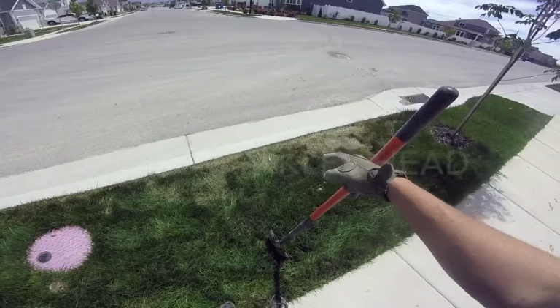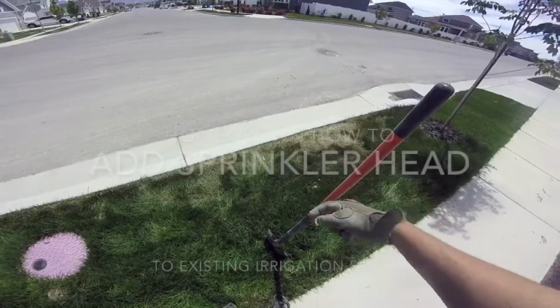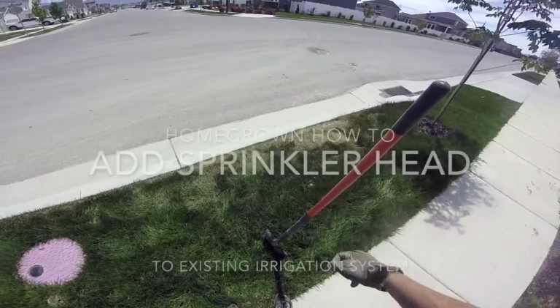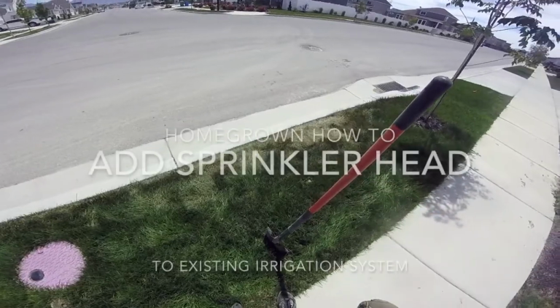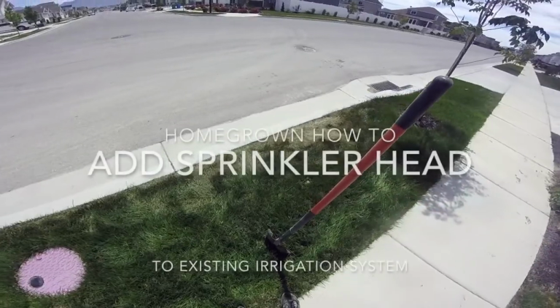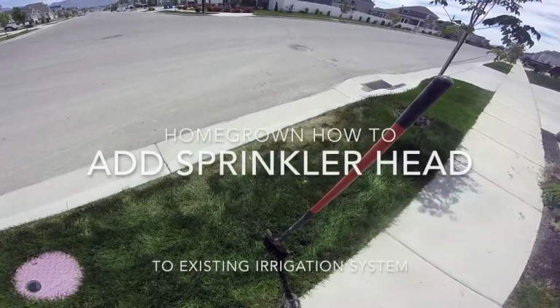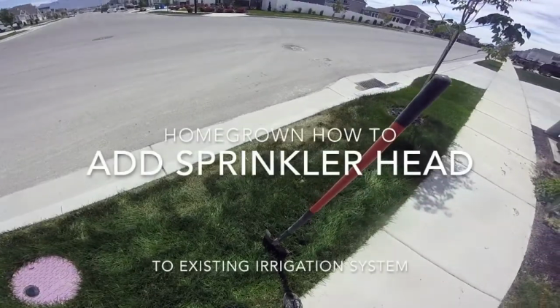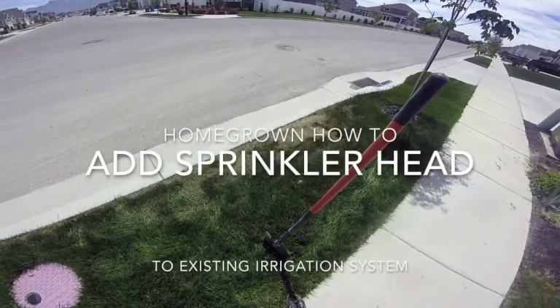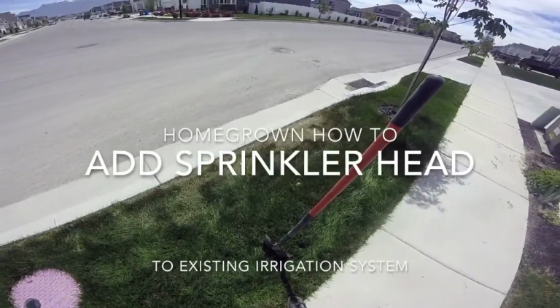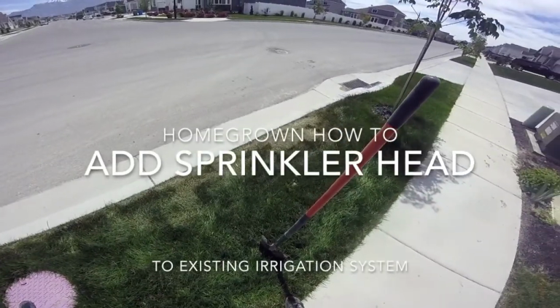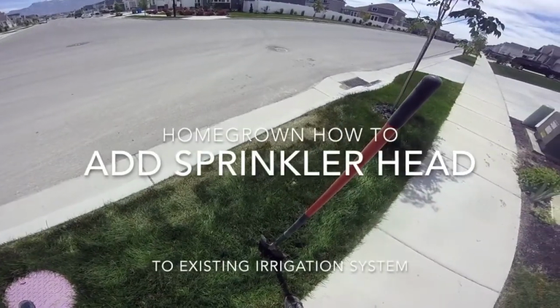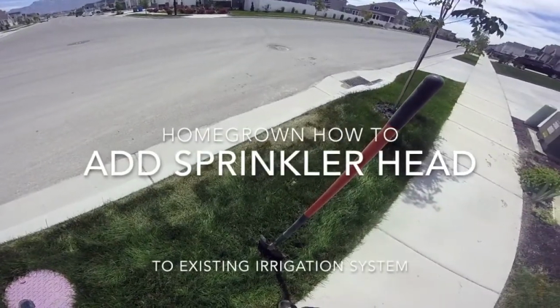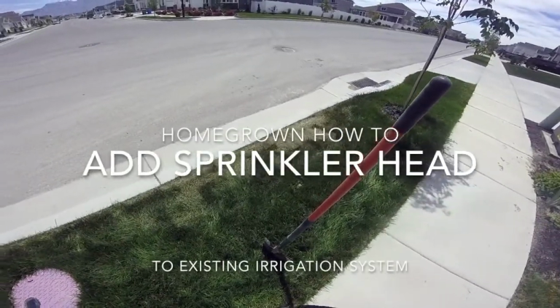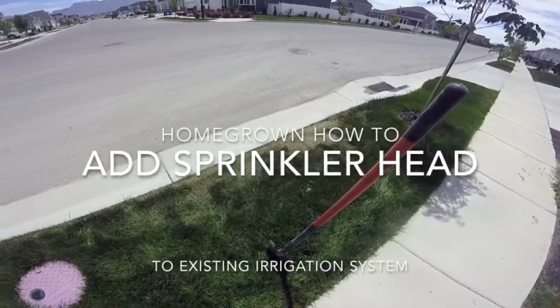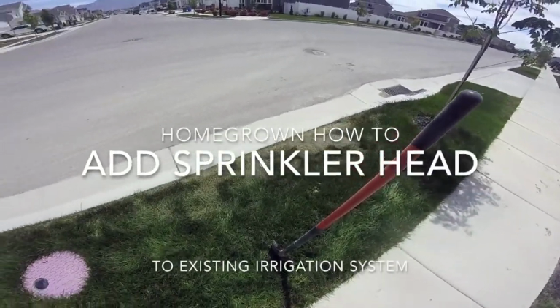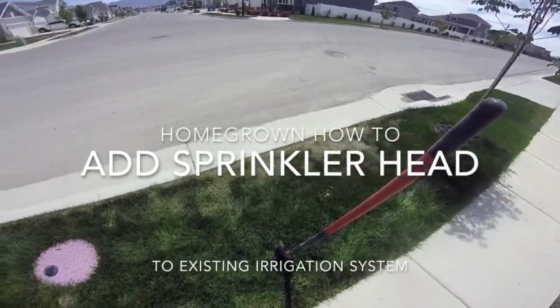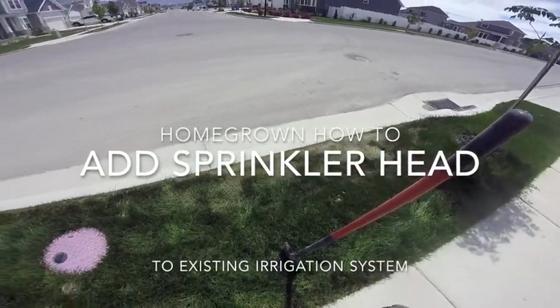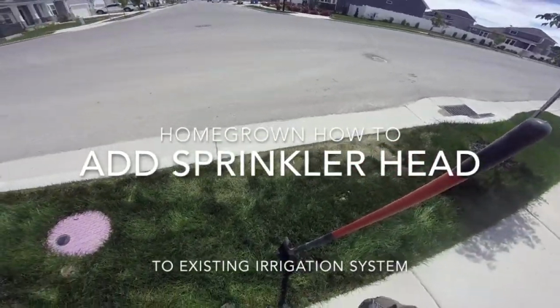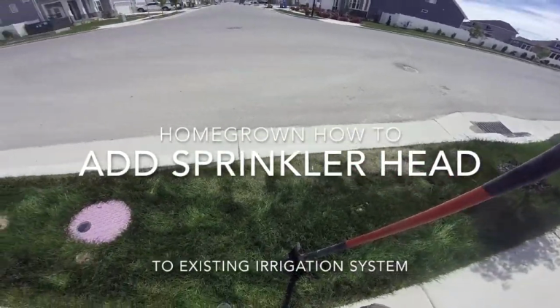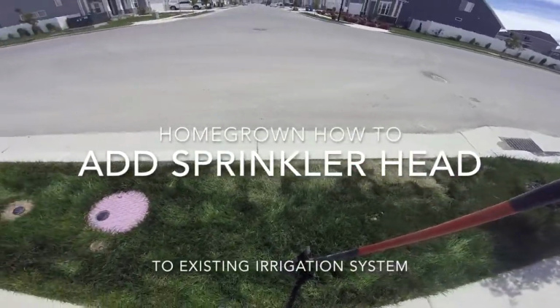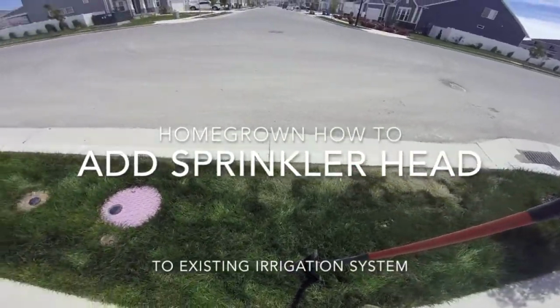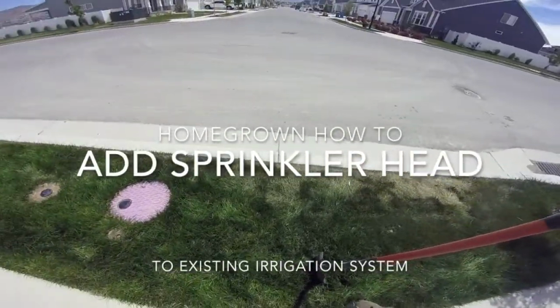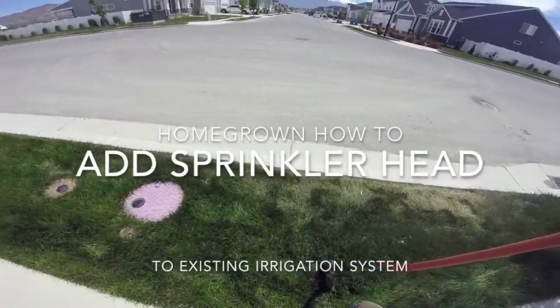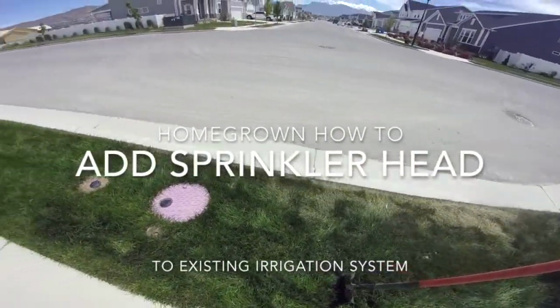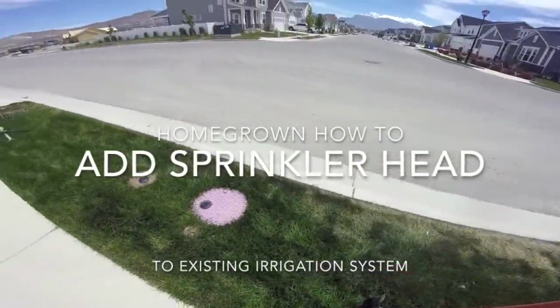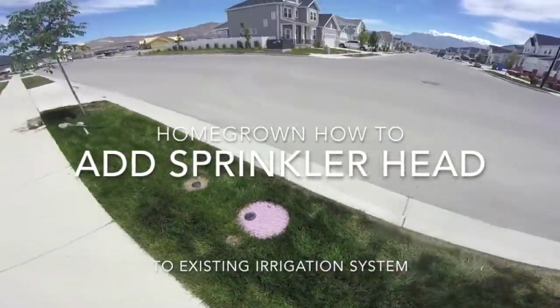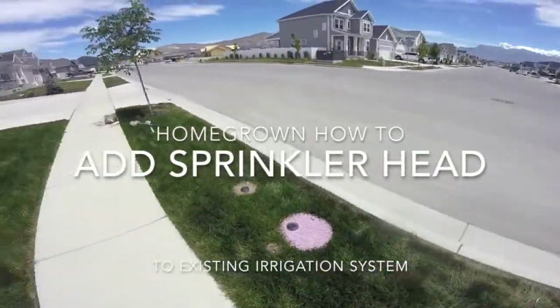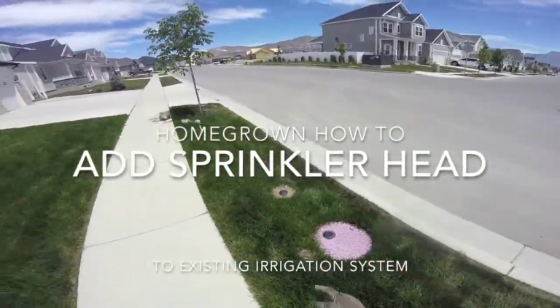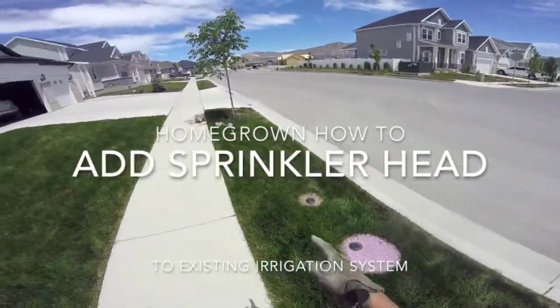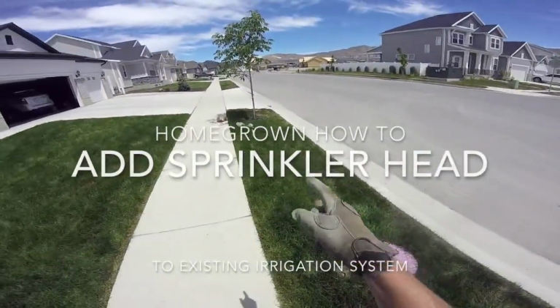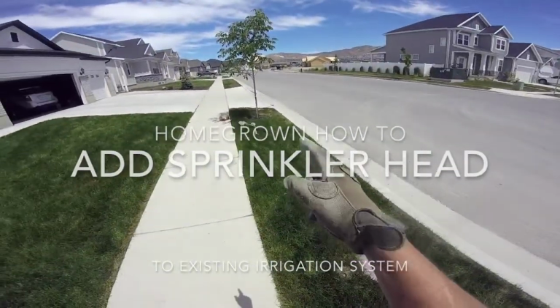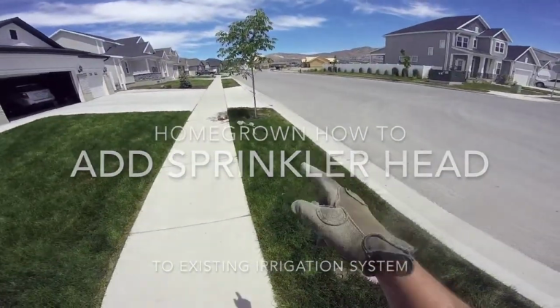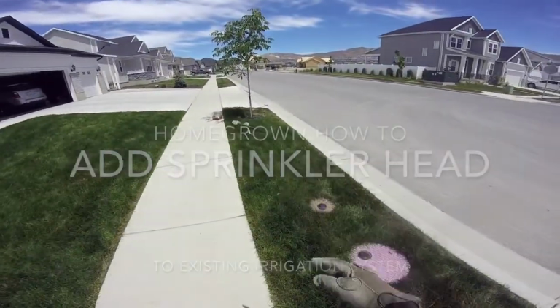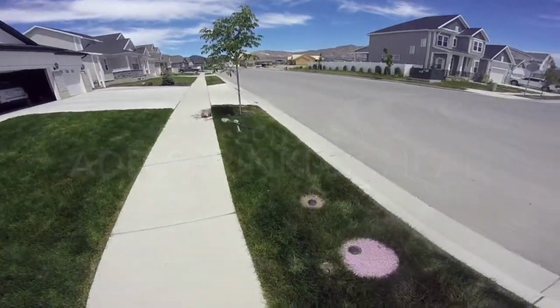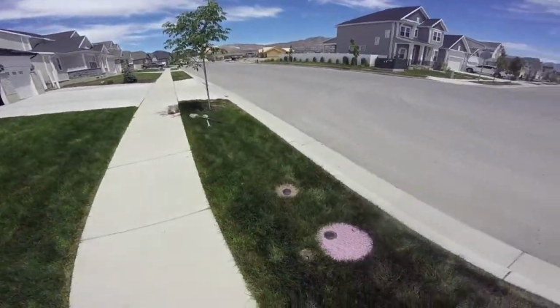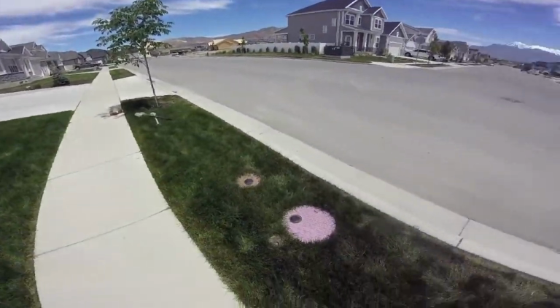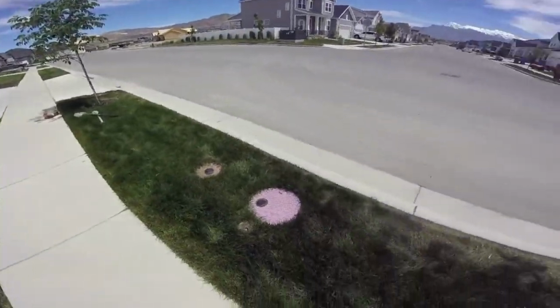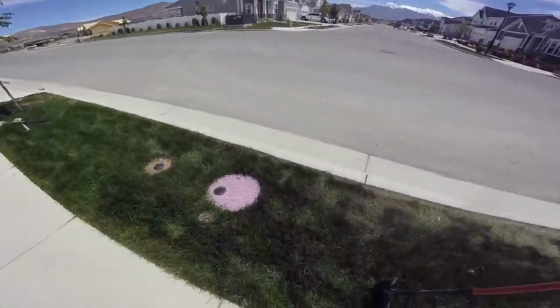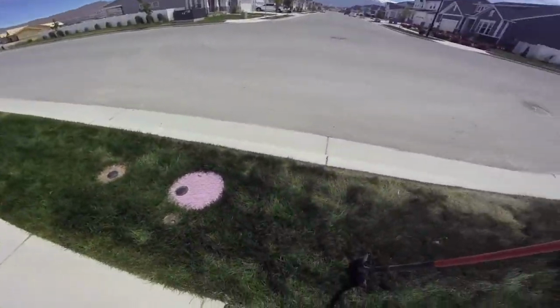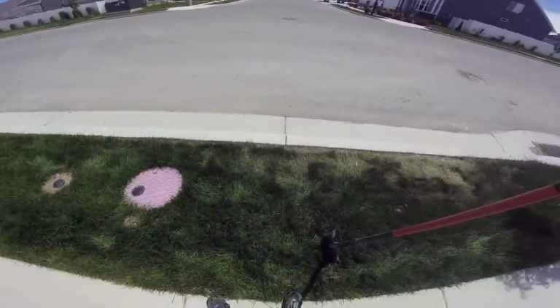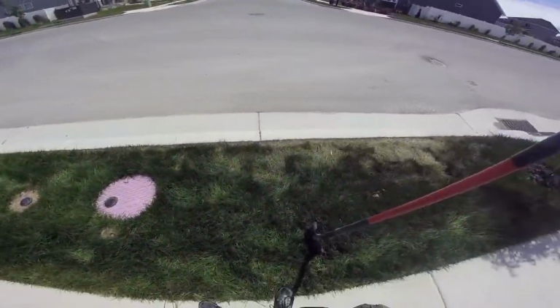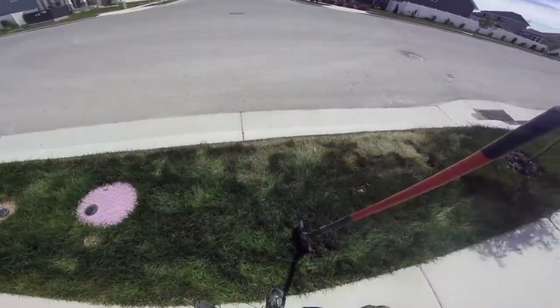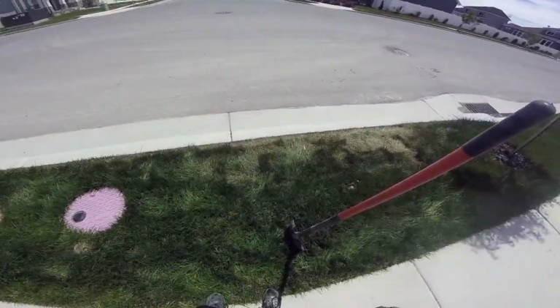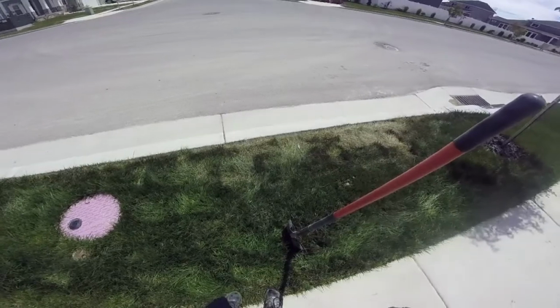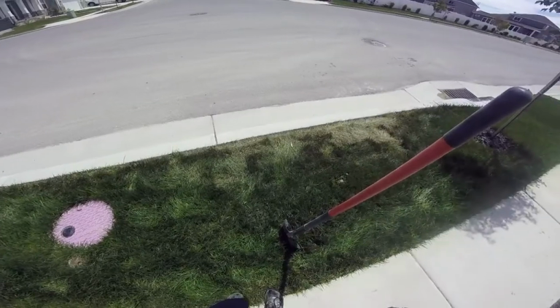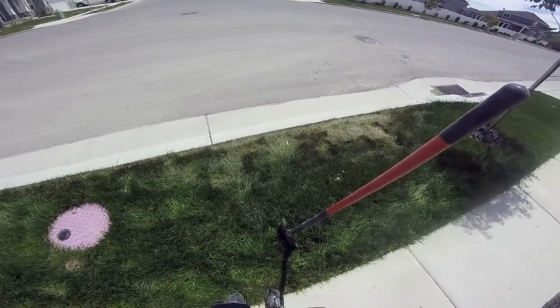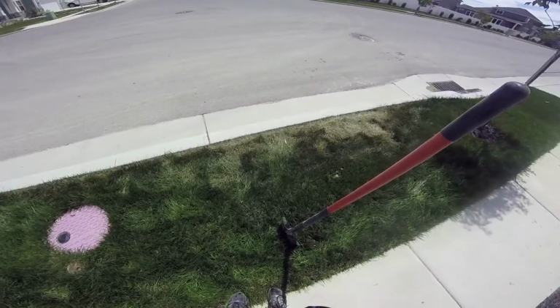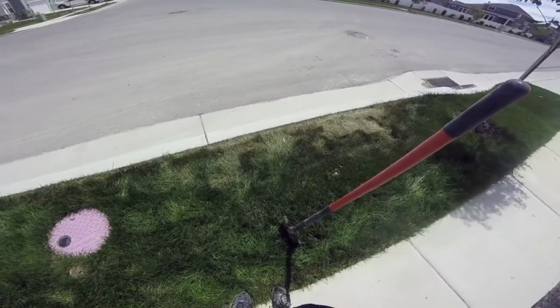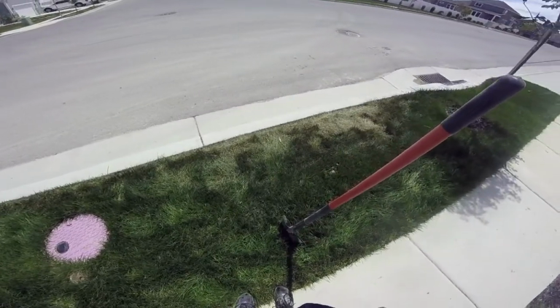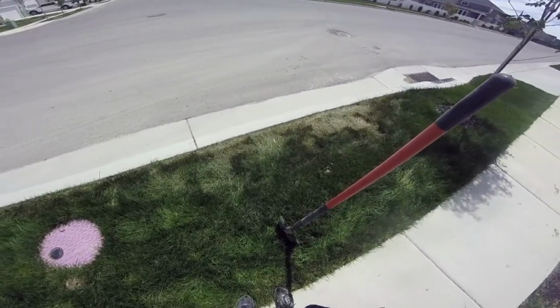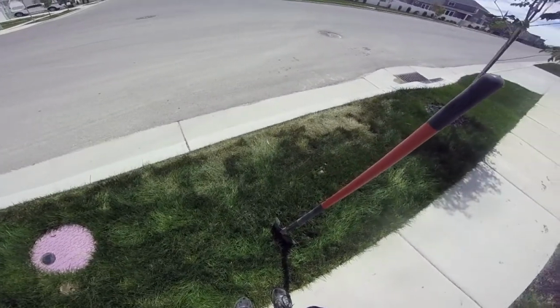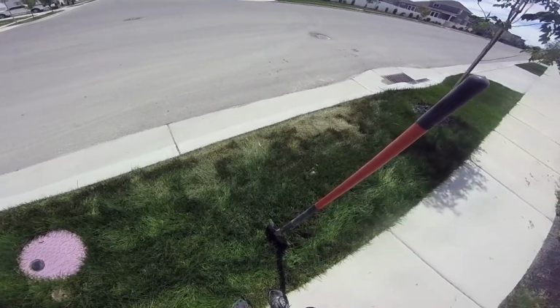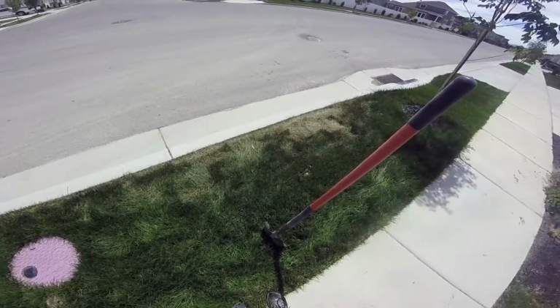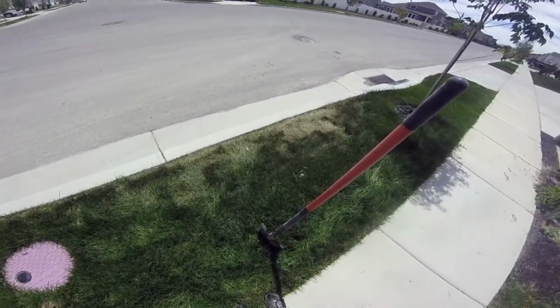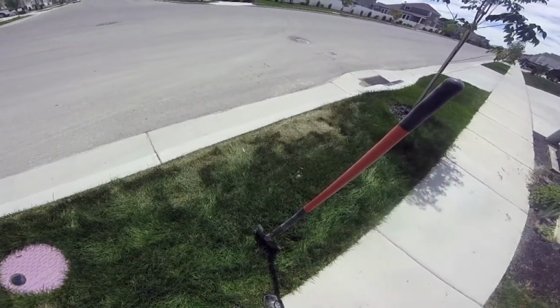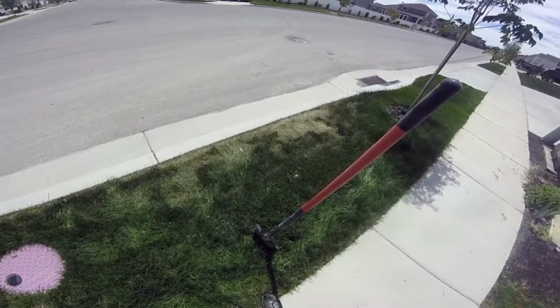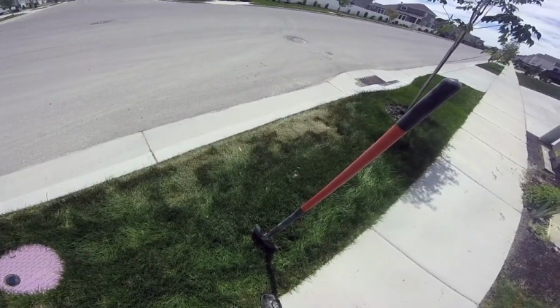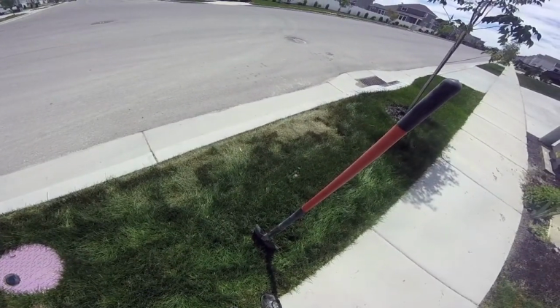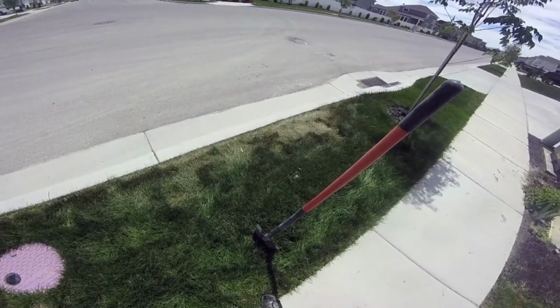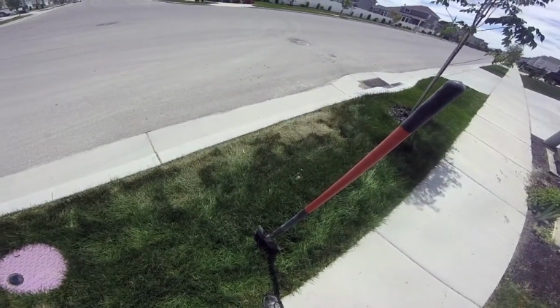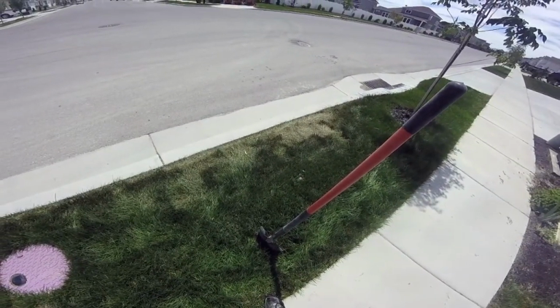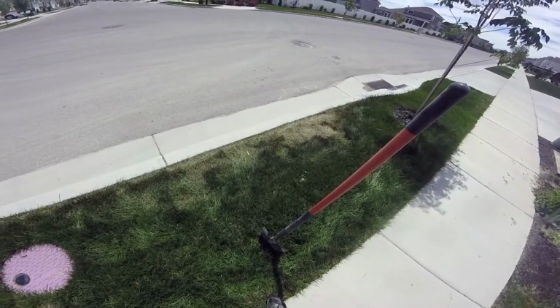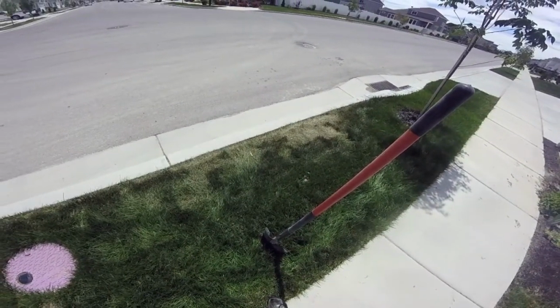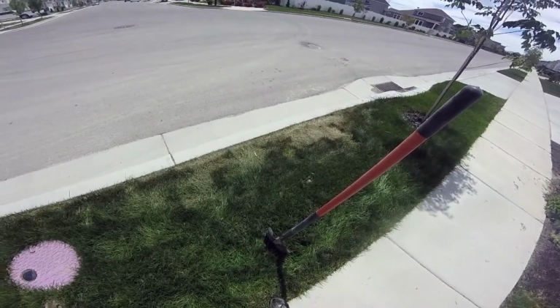What's up everybody, today I'm going to be showing you how to install a new sprinkler to an already existing sprinkler system.